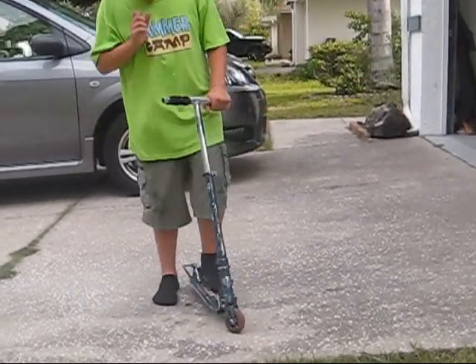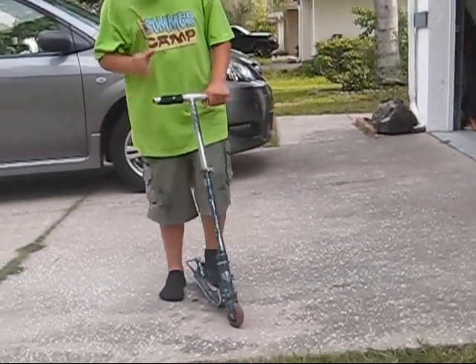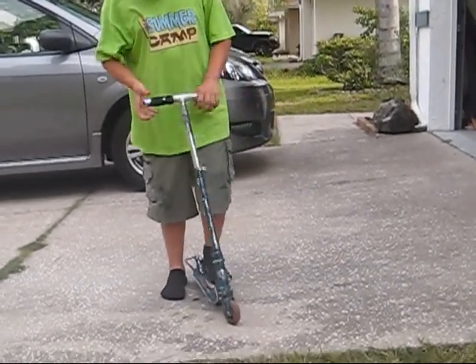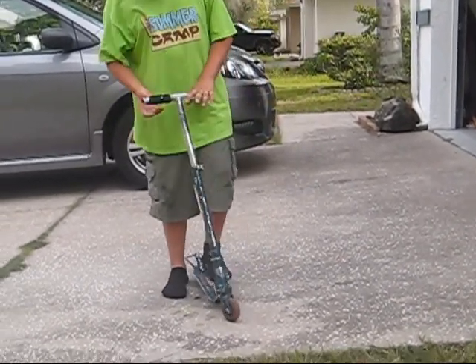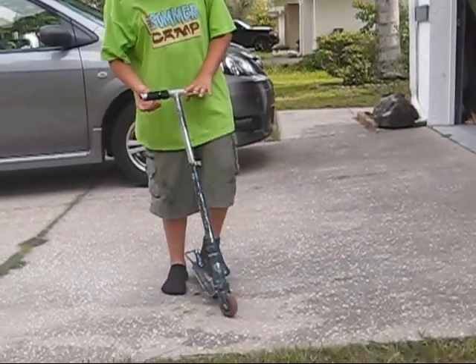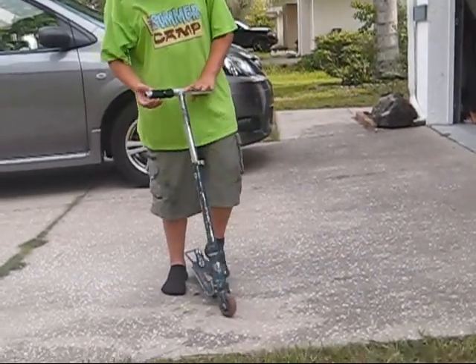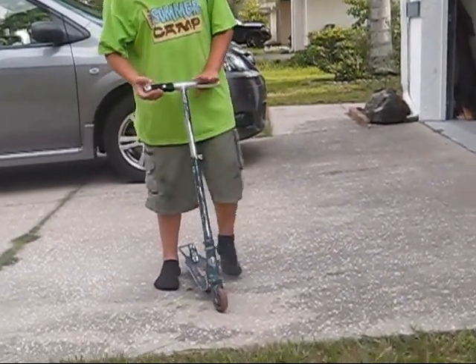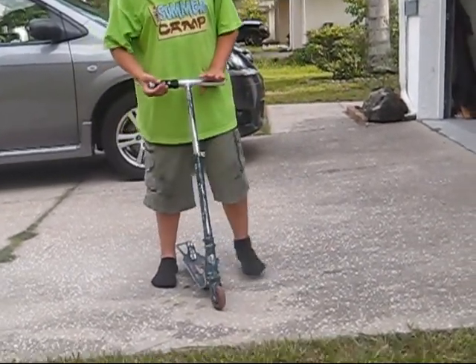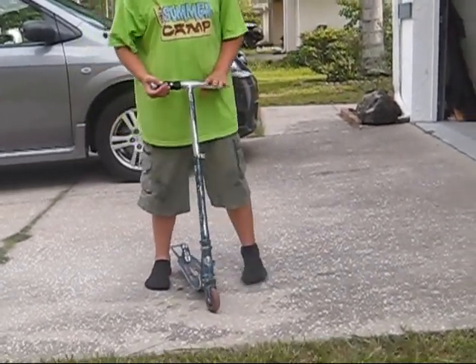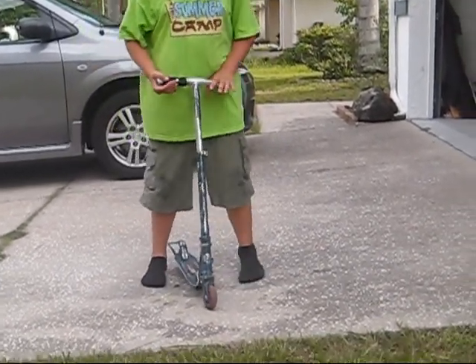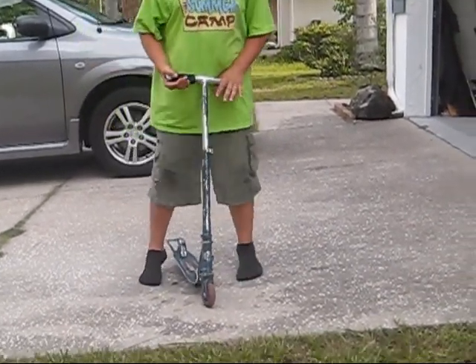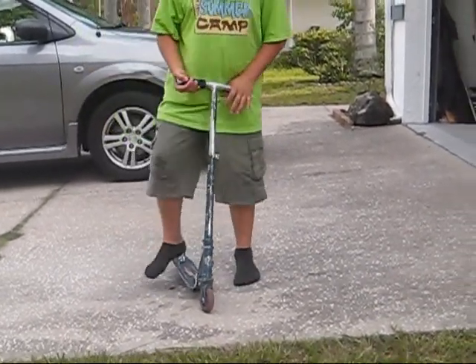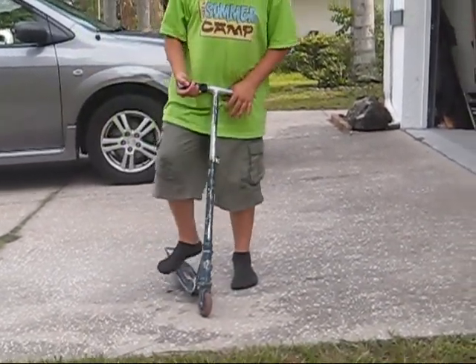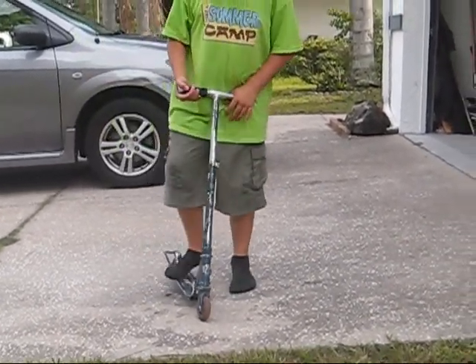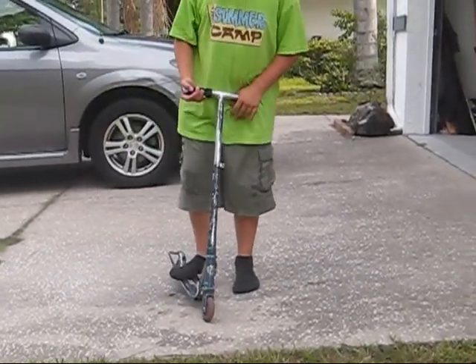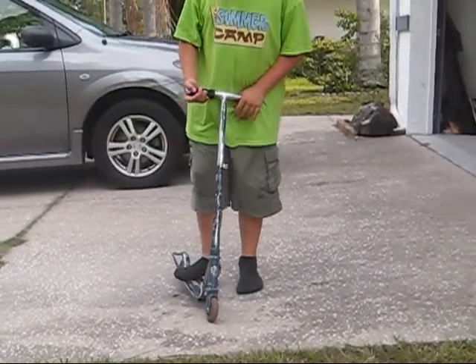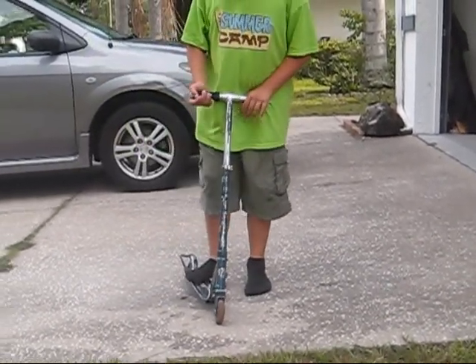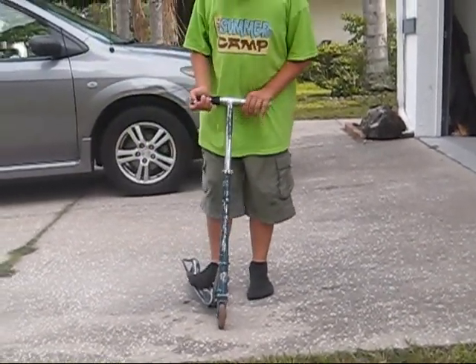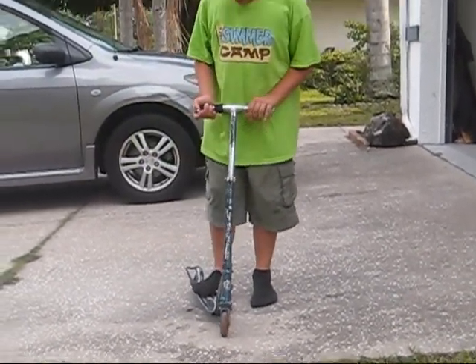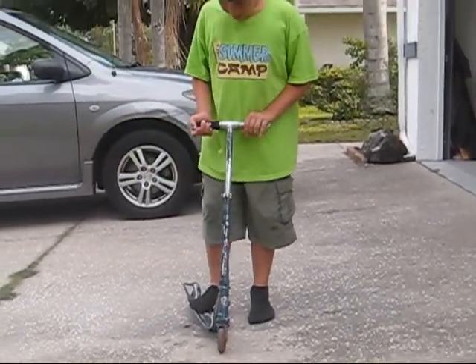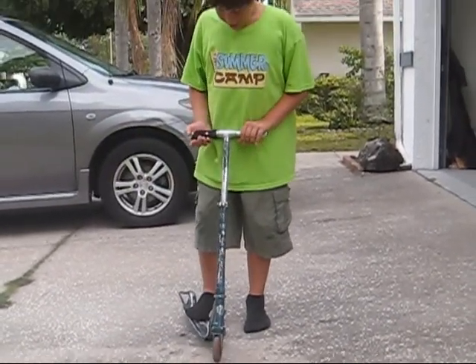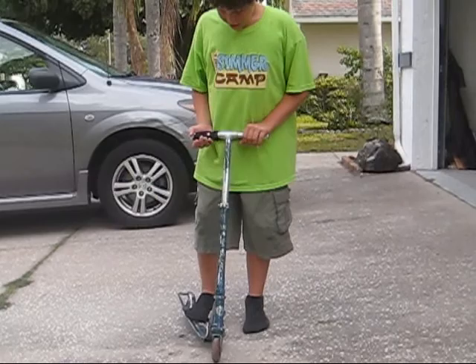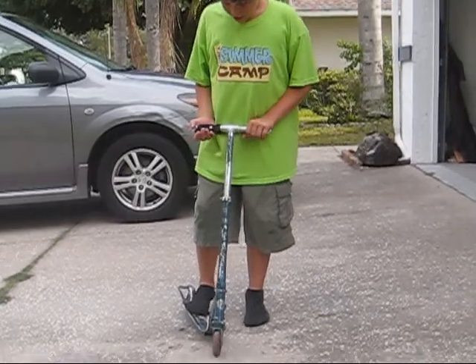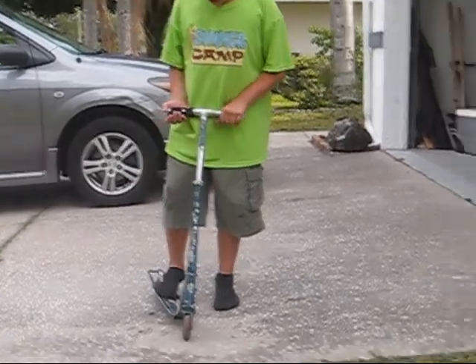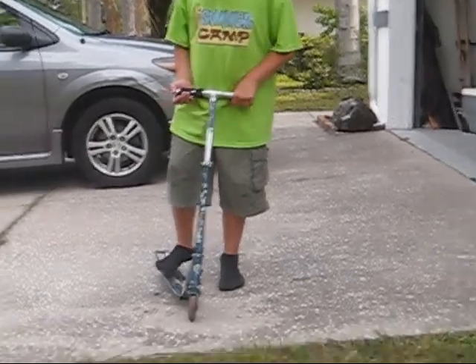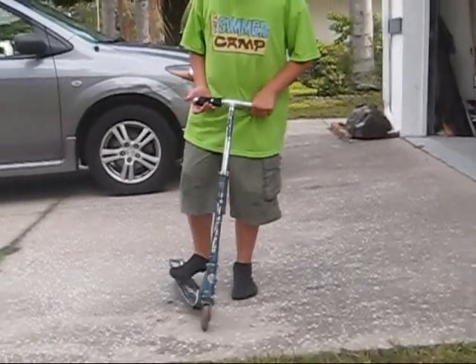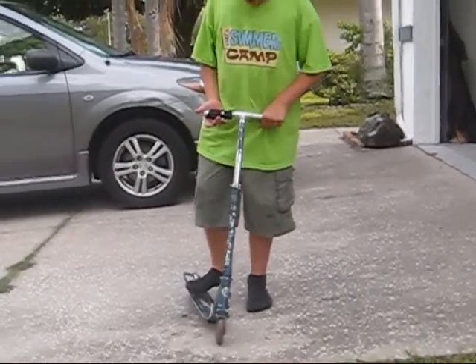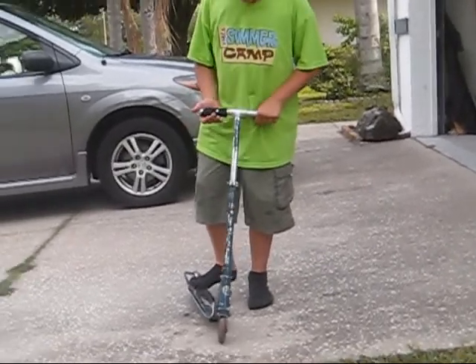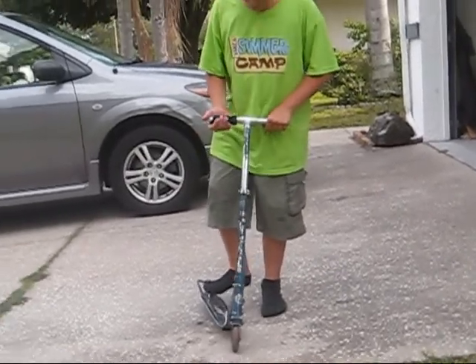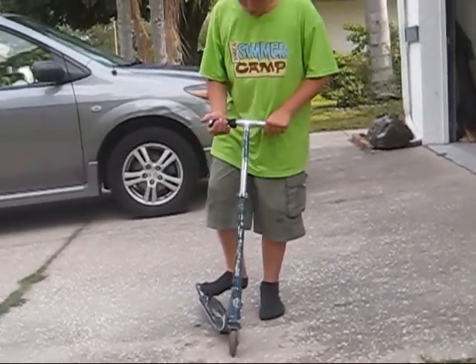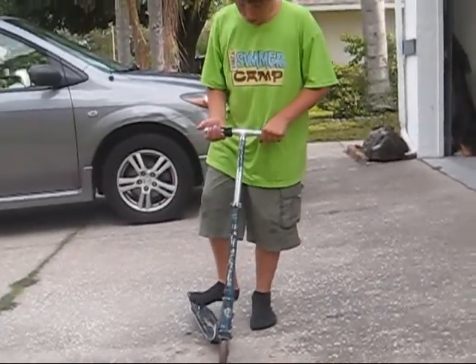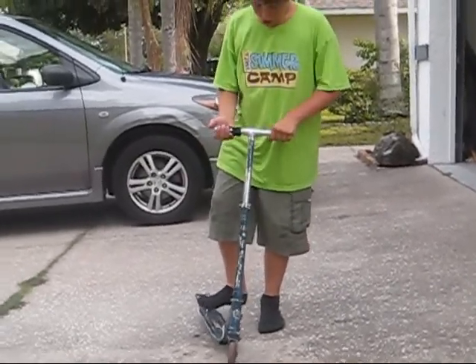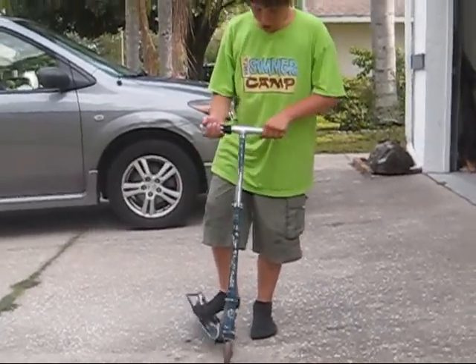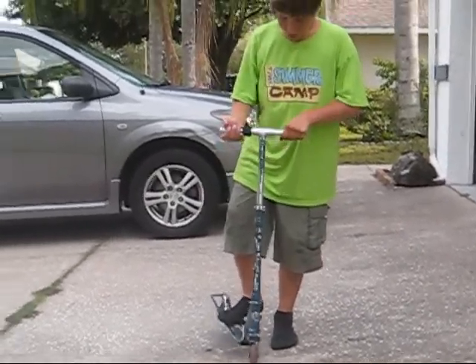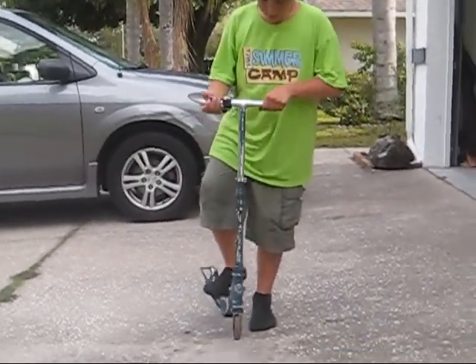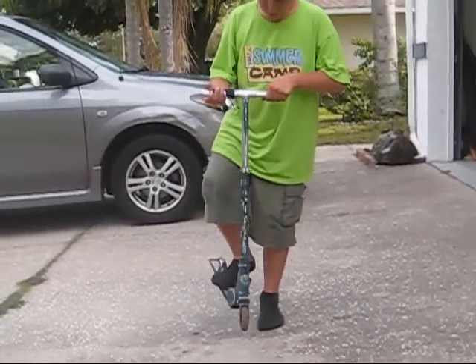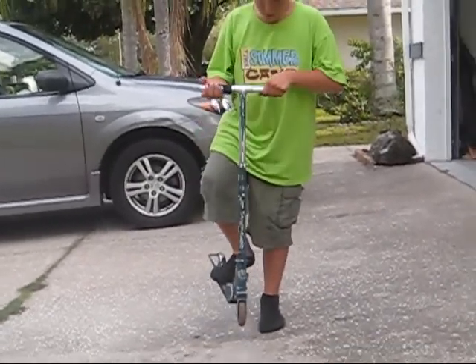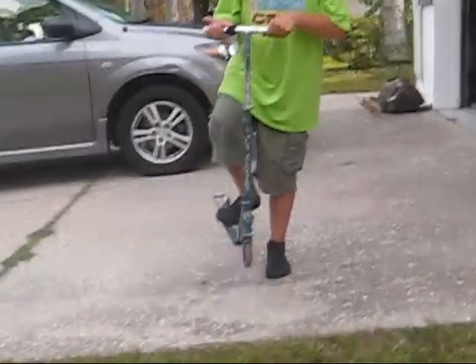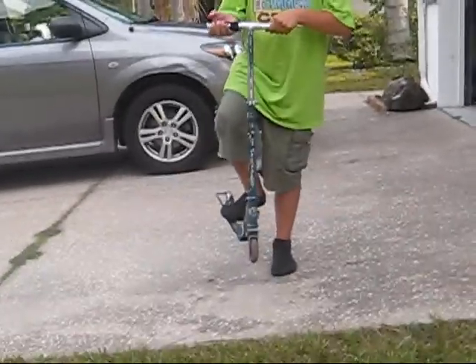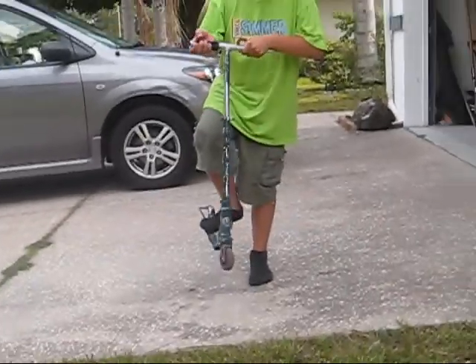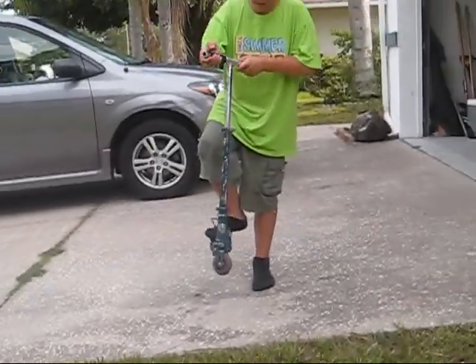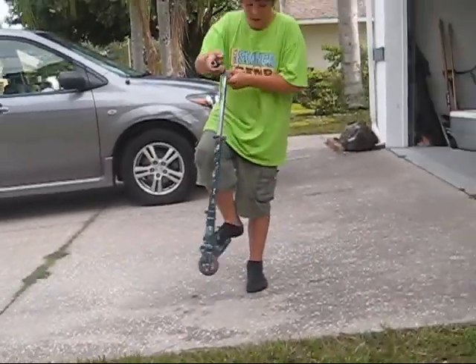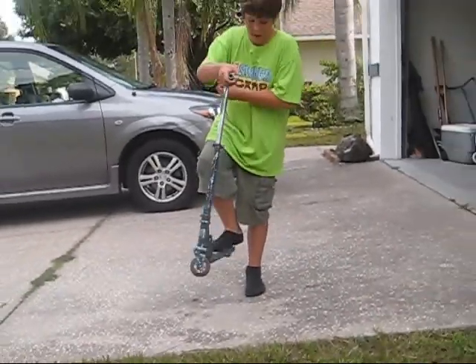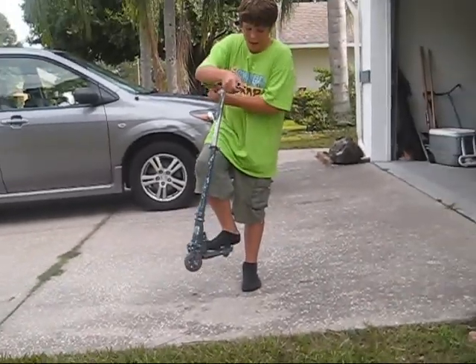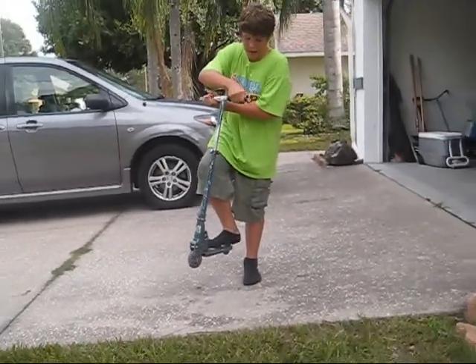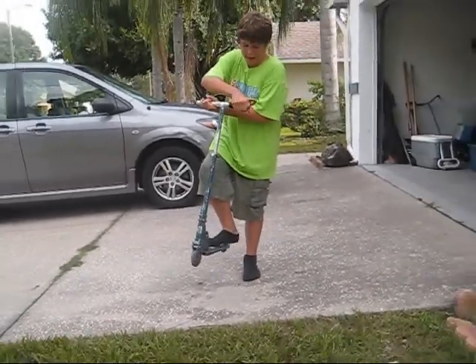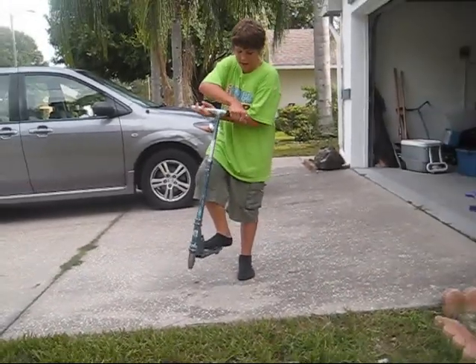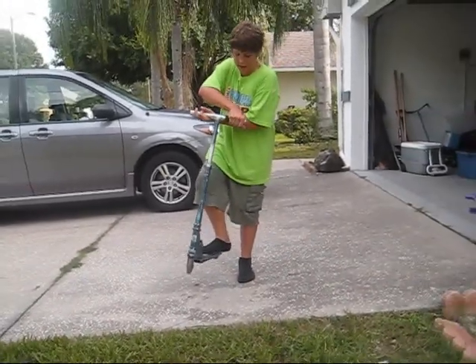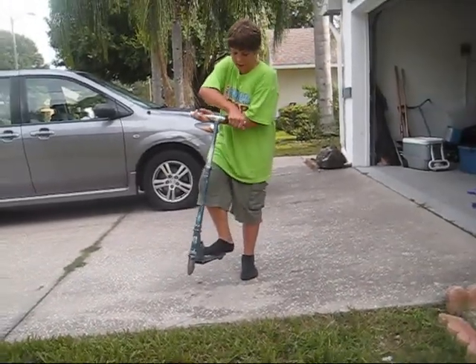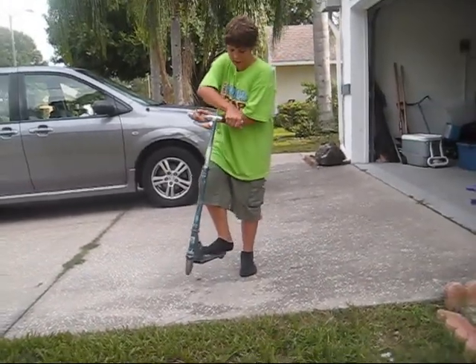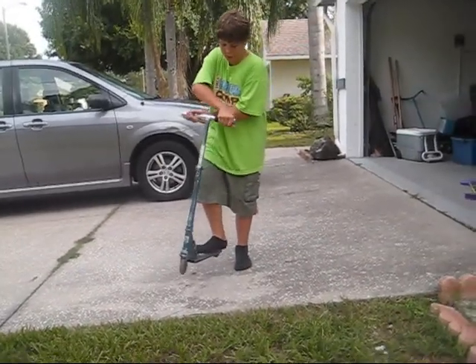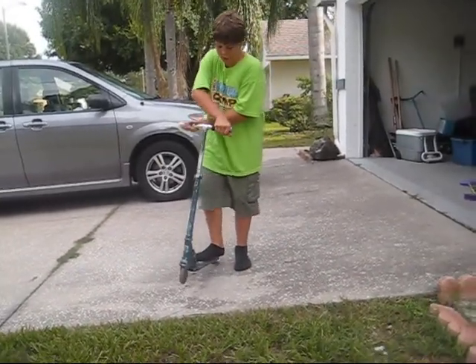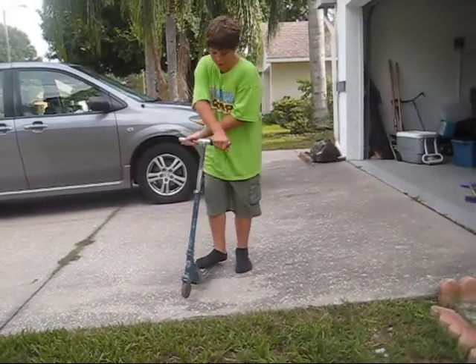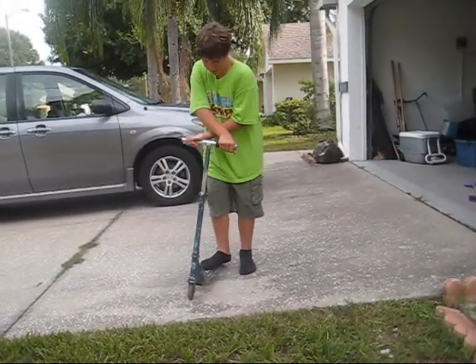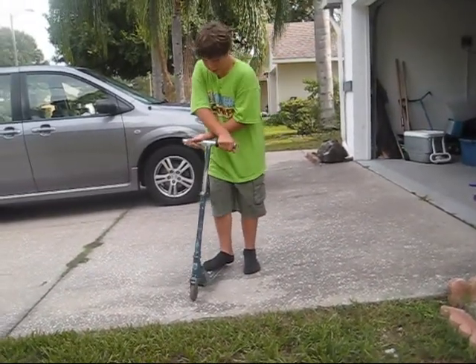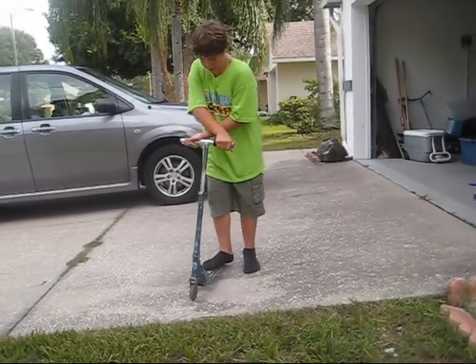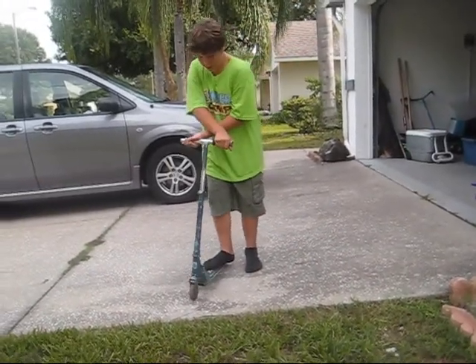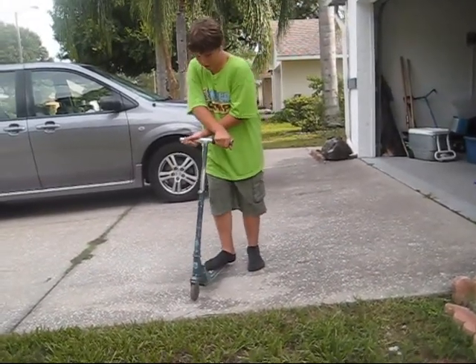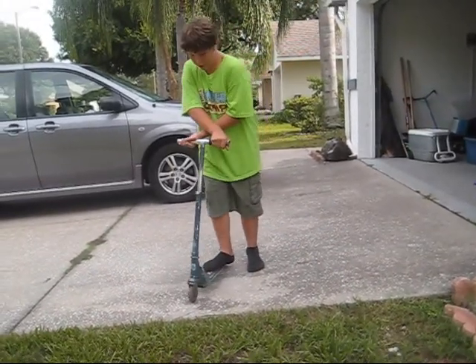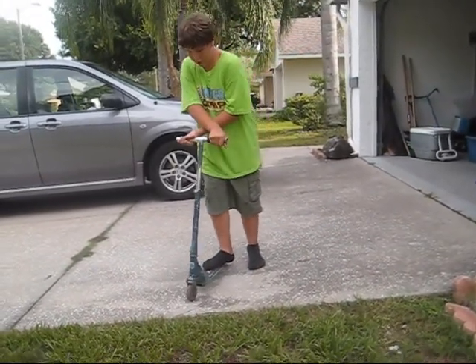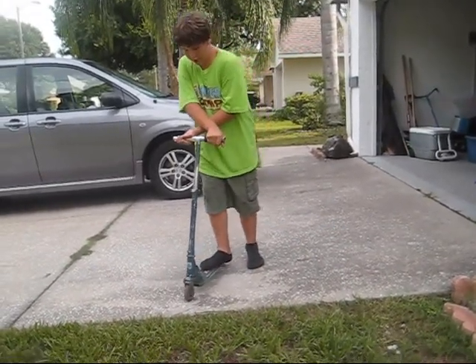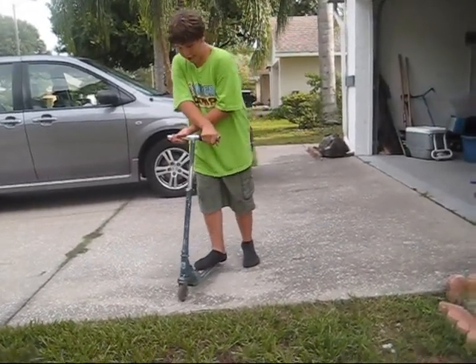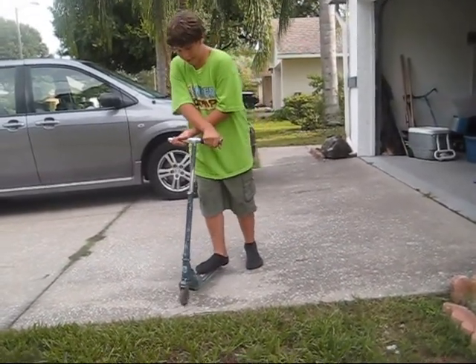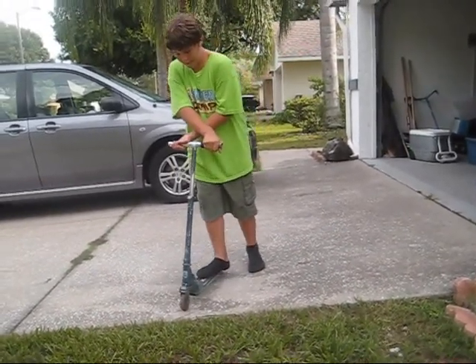So that's pretty much all it is. It's just a bunny hop and a twist and you just land.